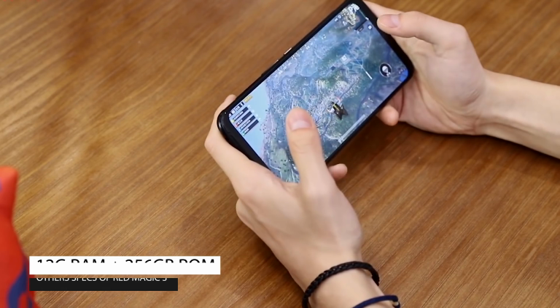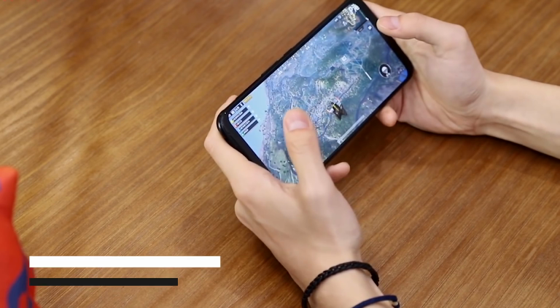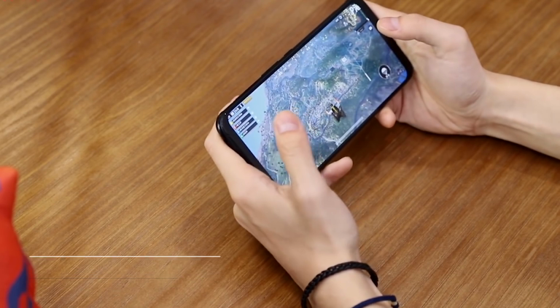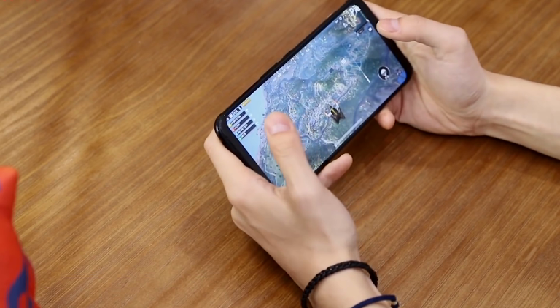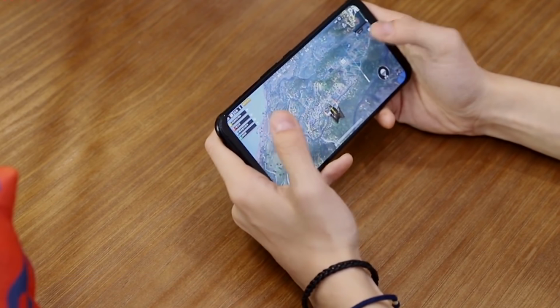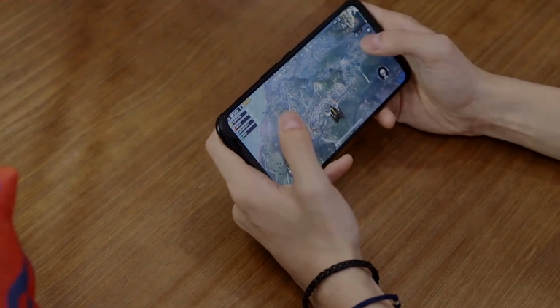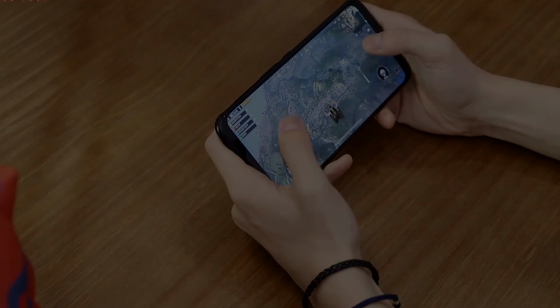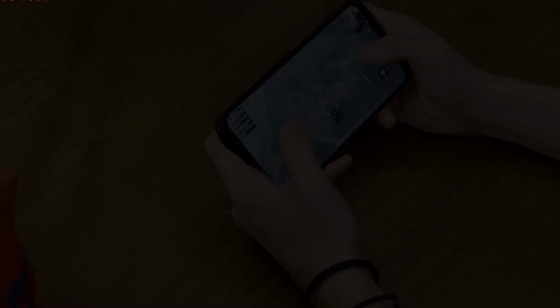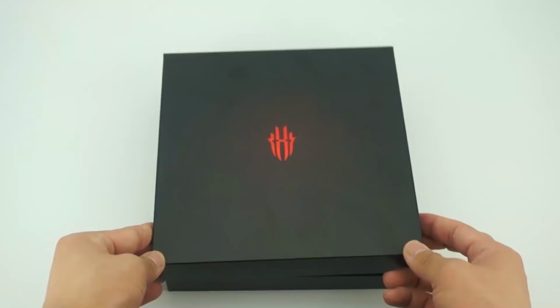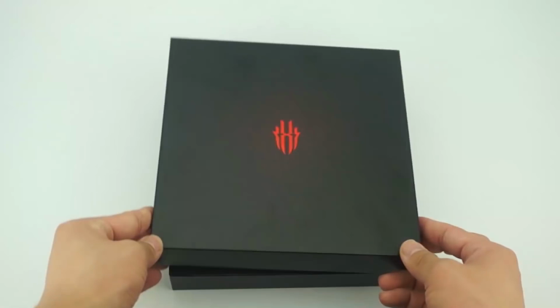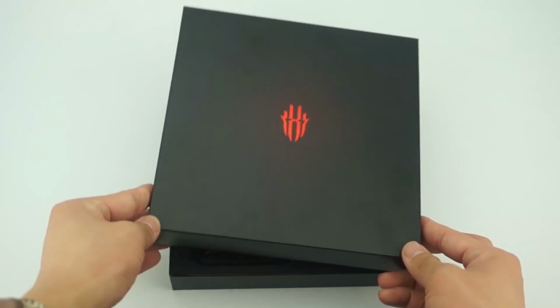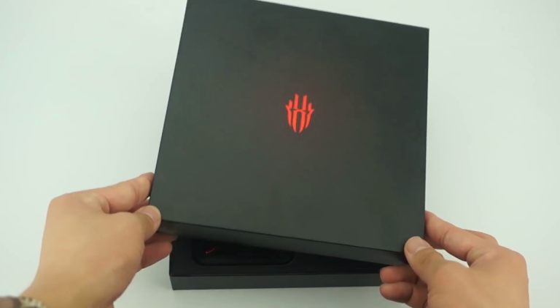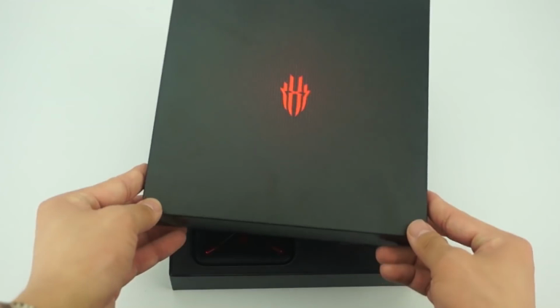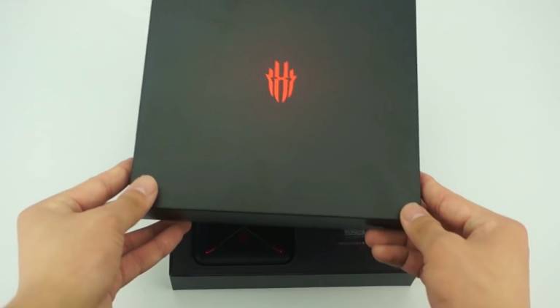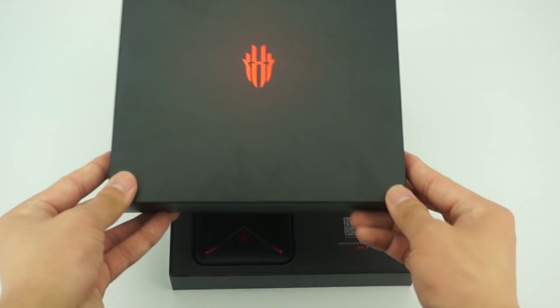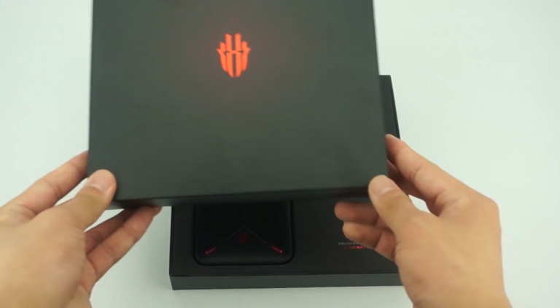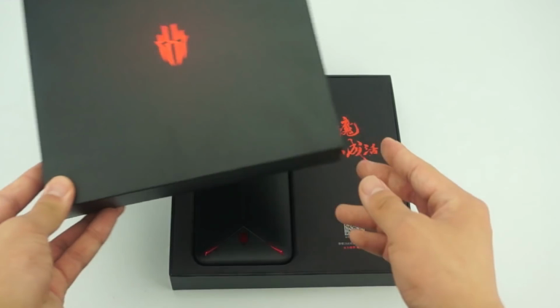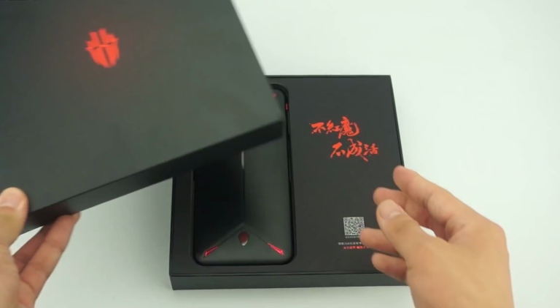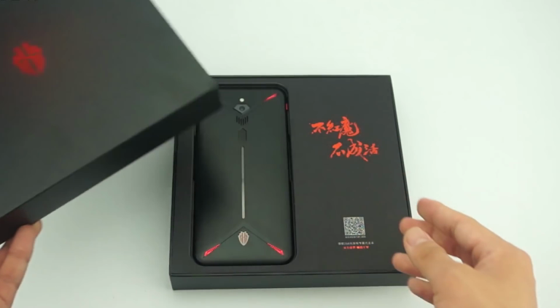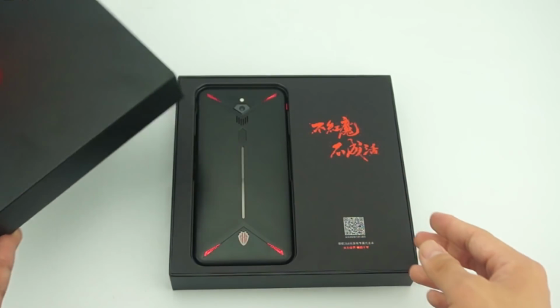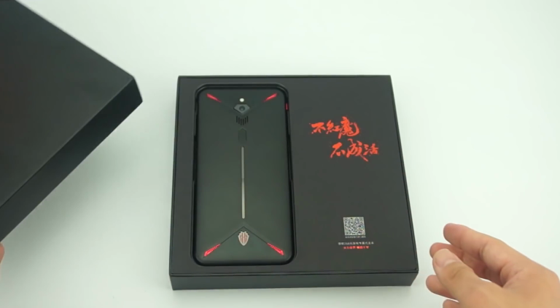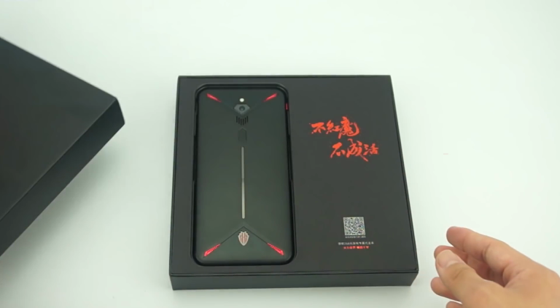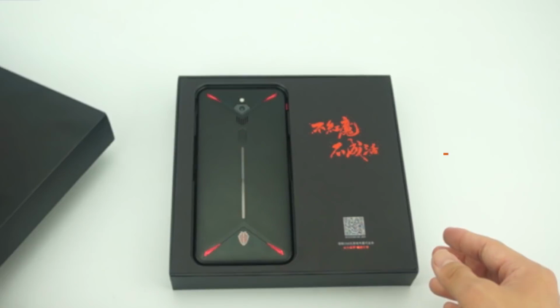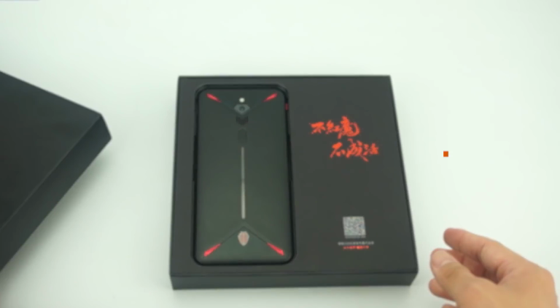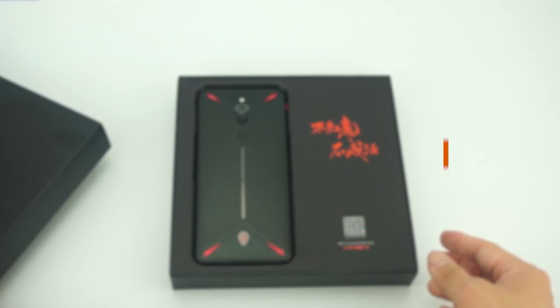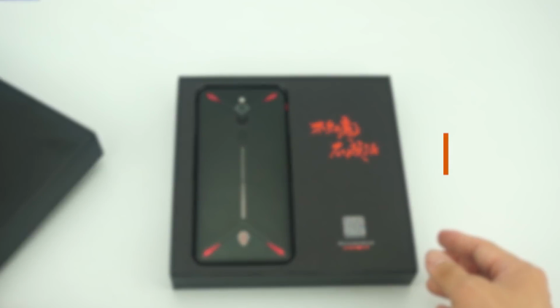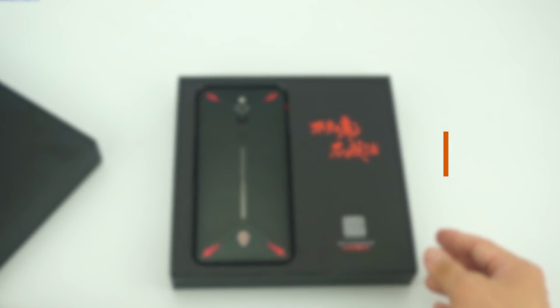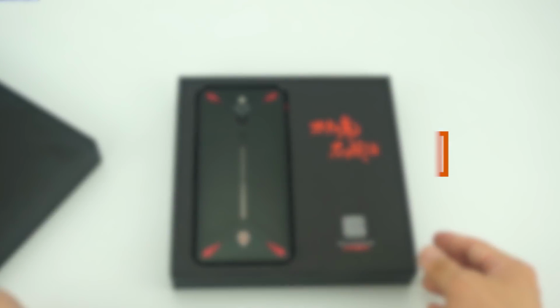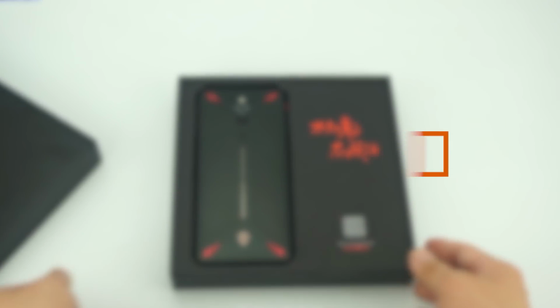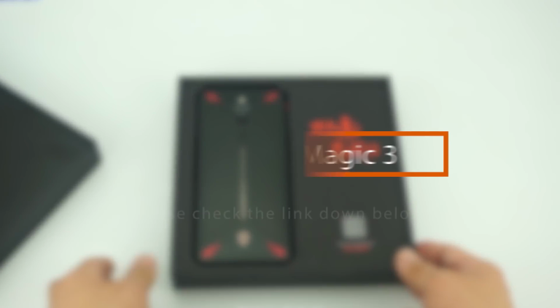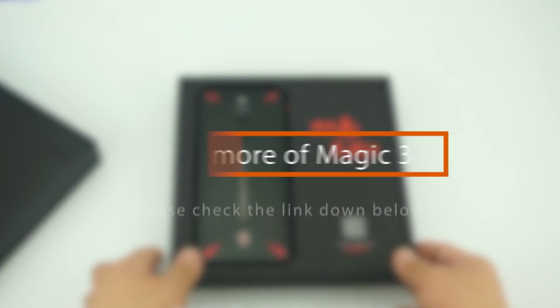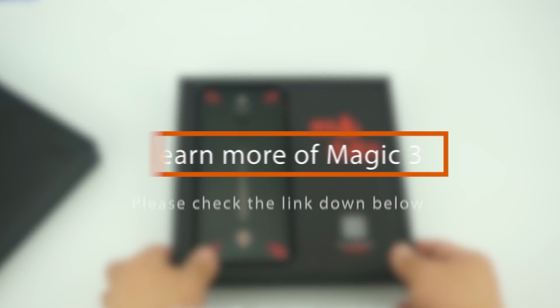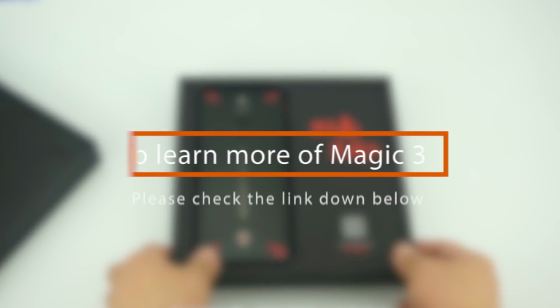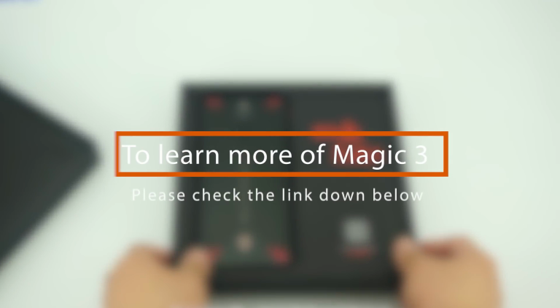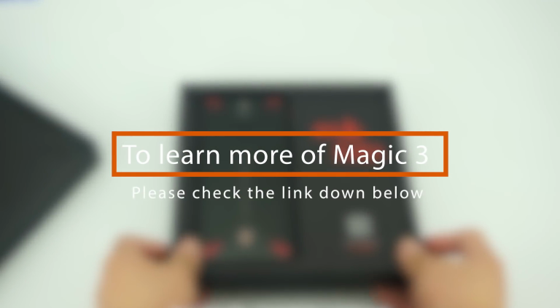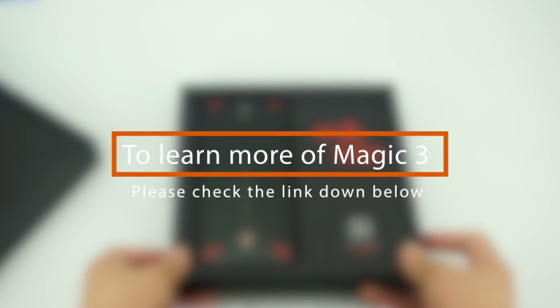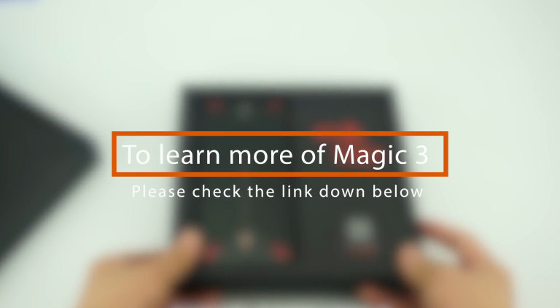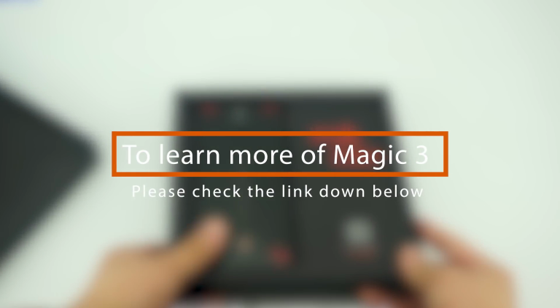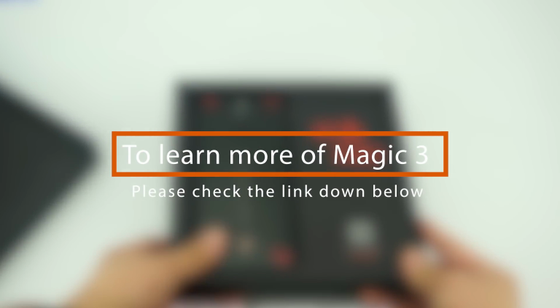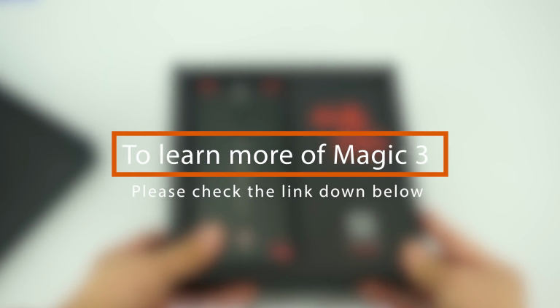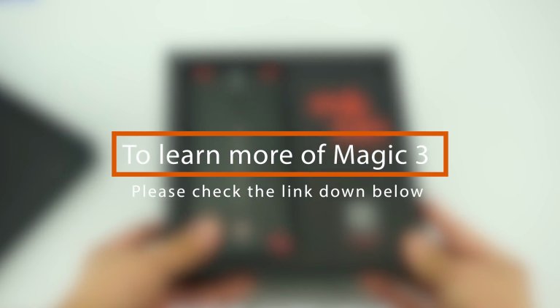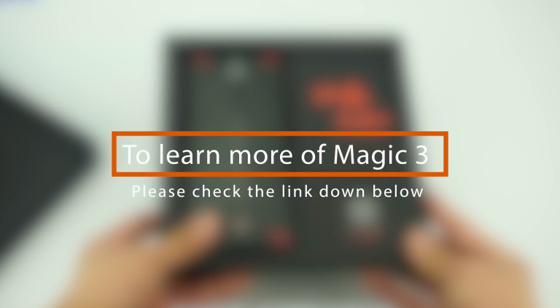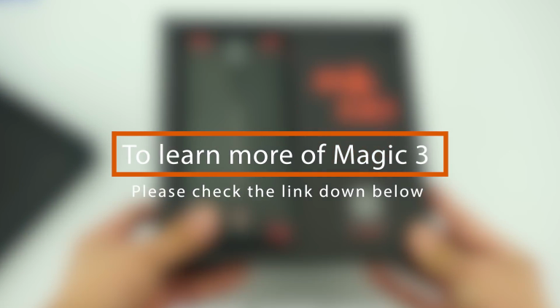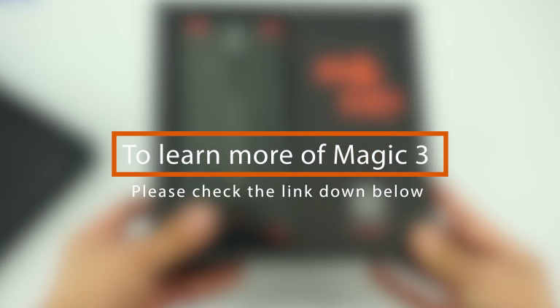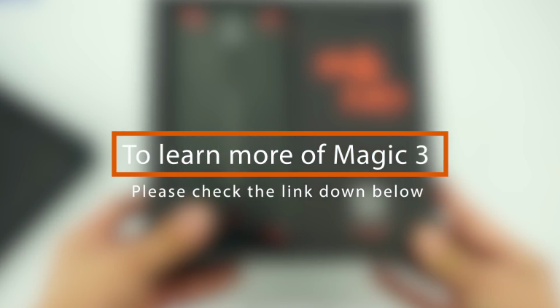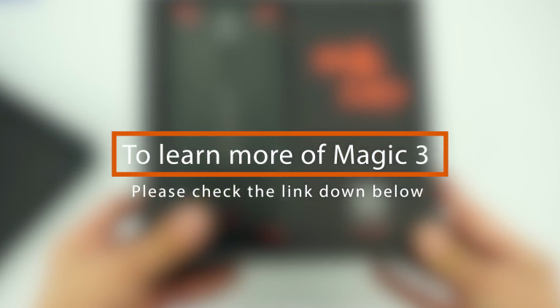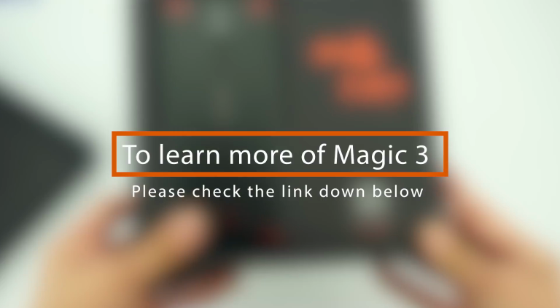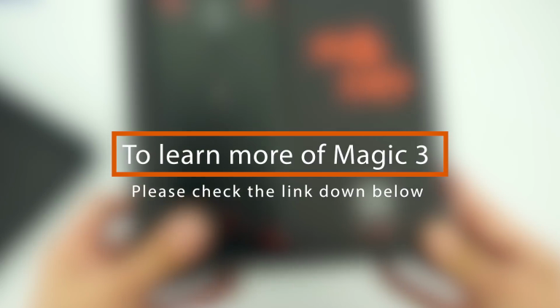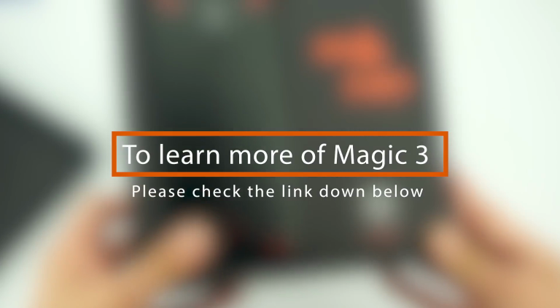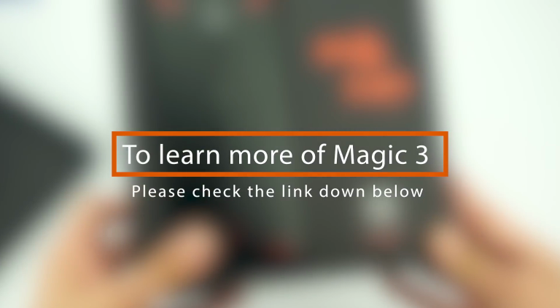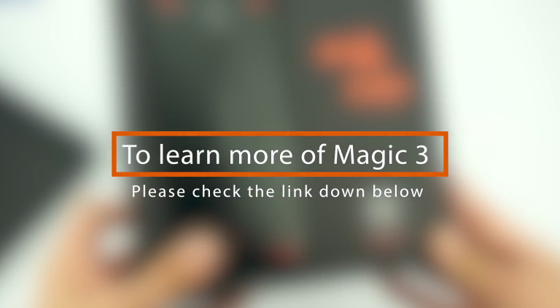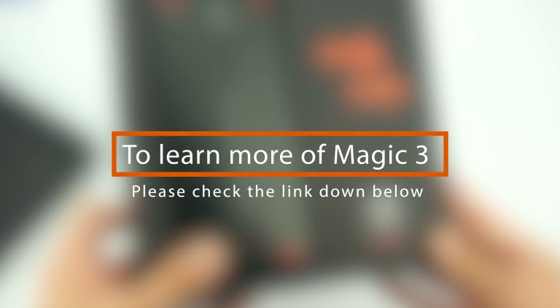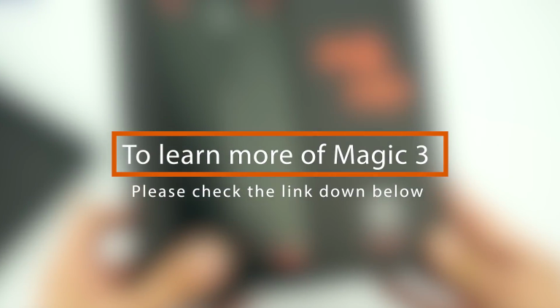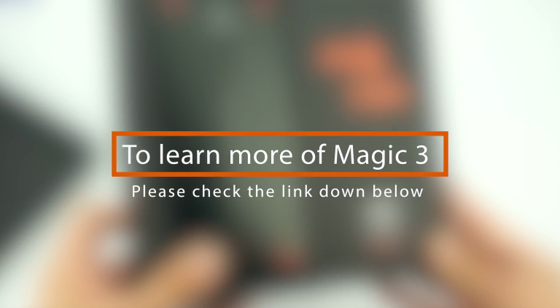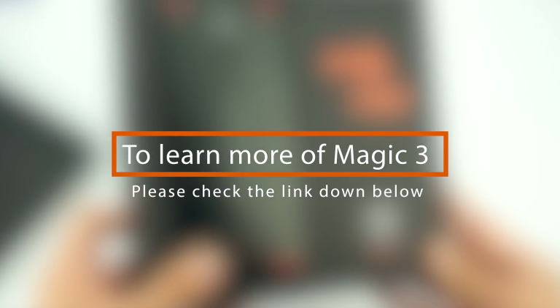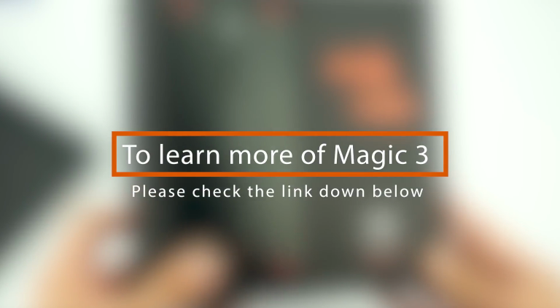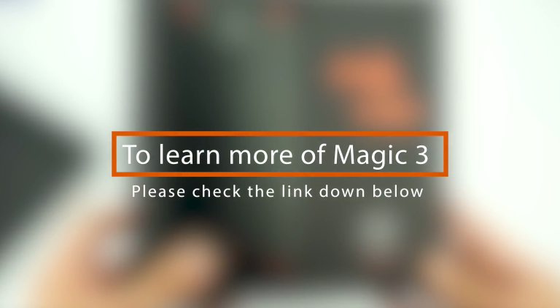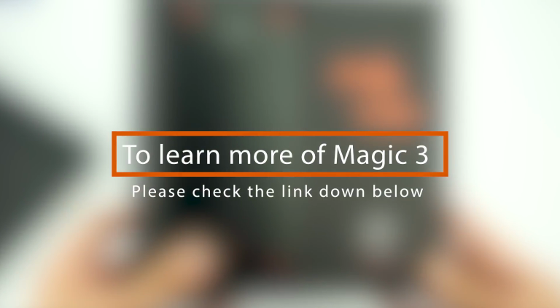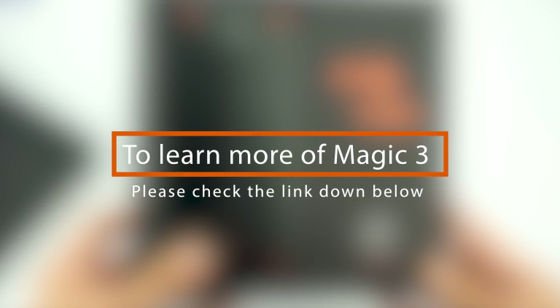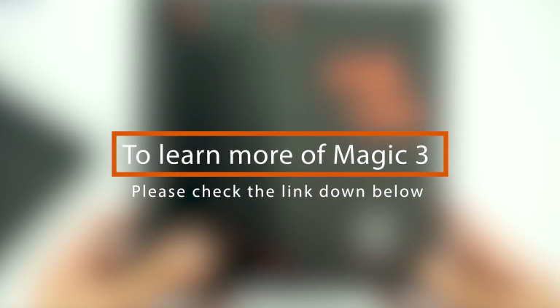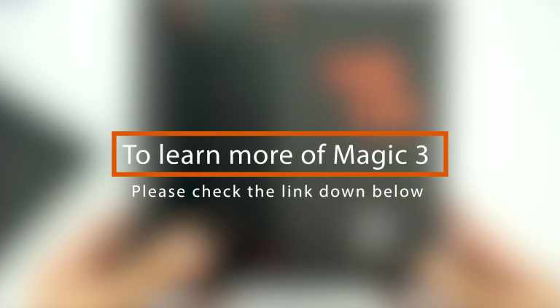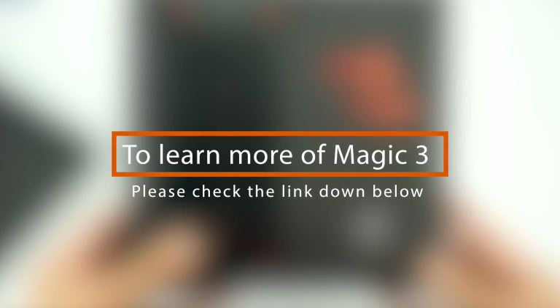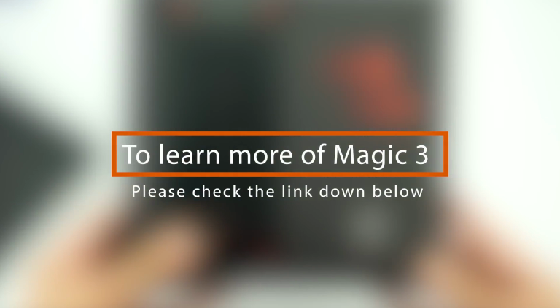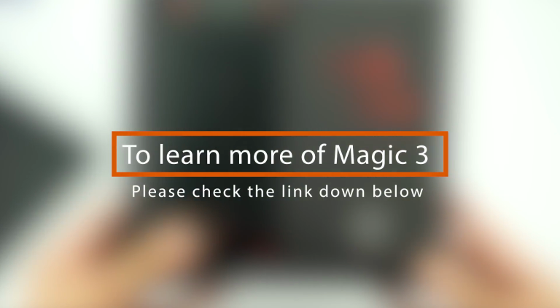For the most updated price, please check the link in the description. Thanks for watching! See you next time!